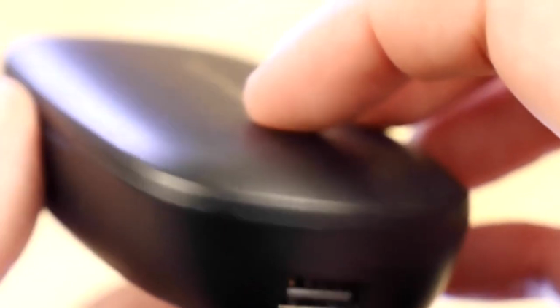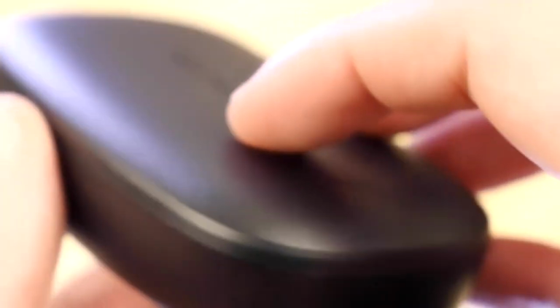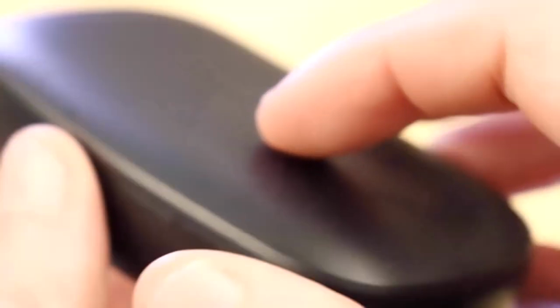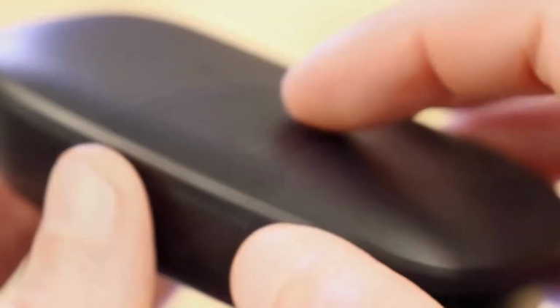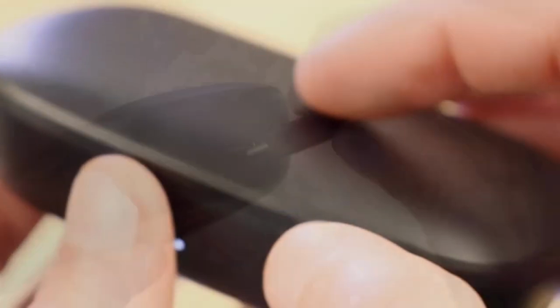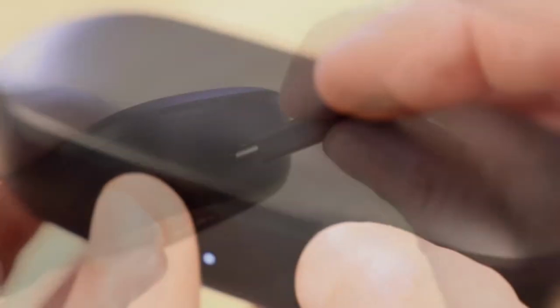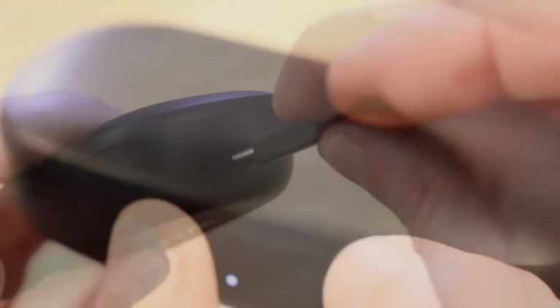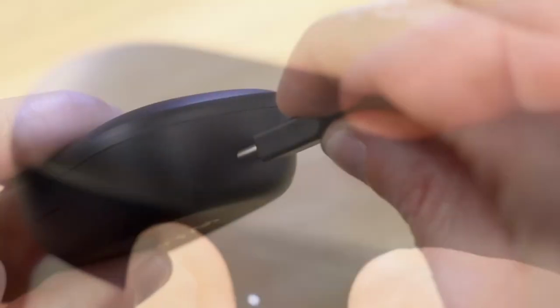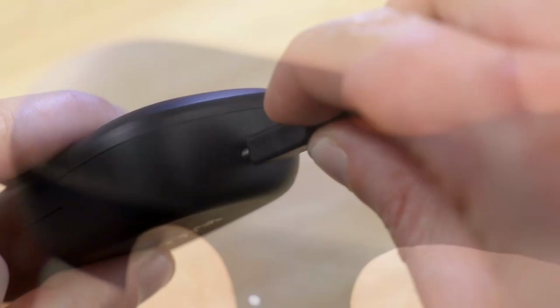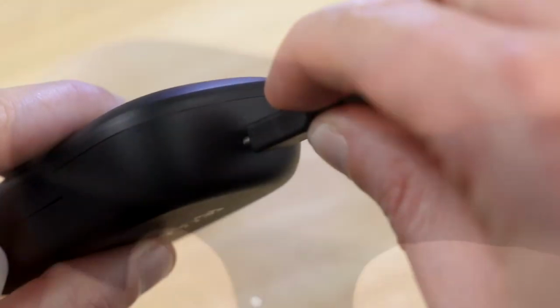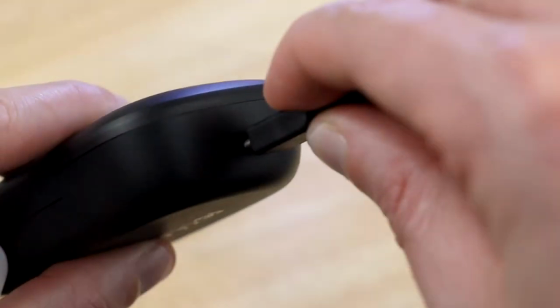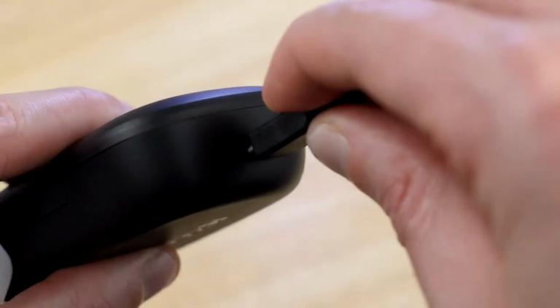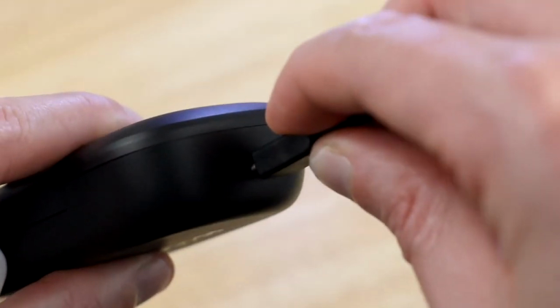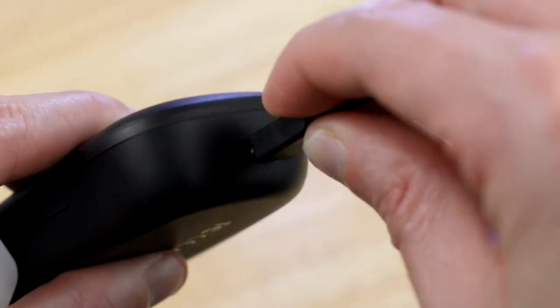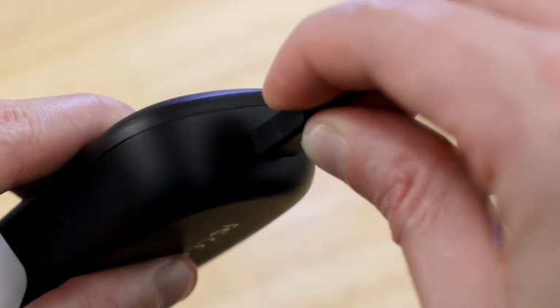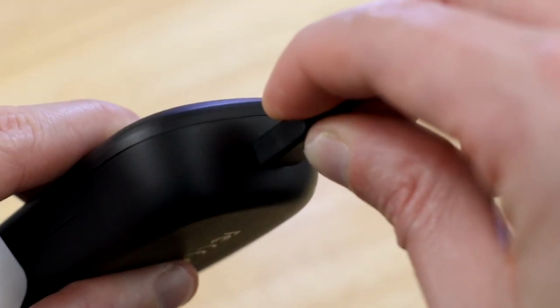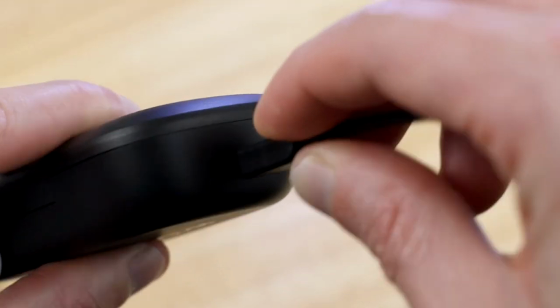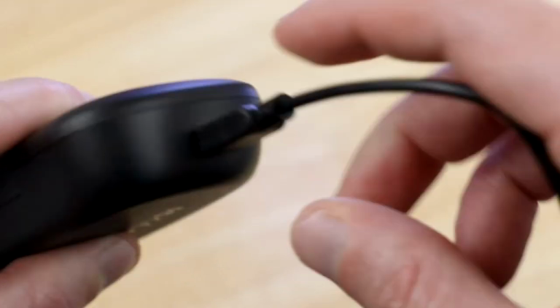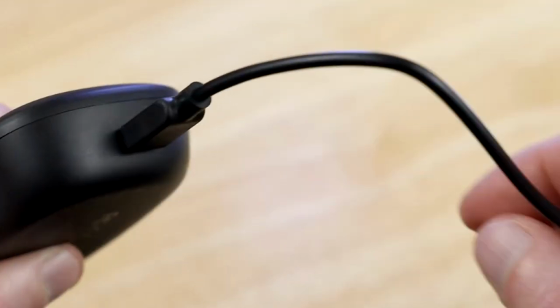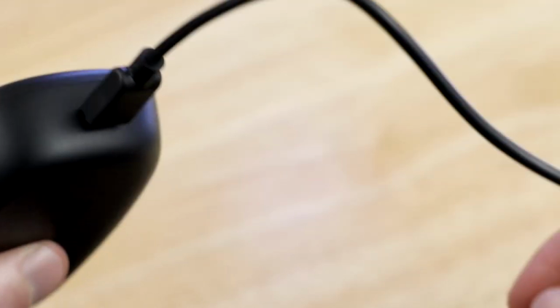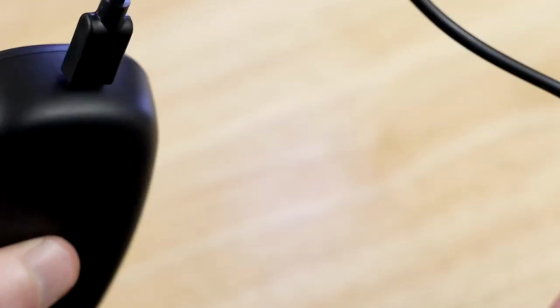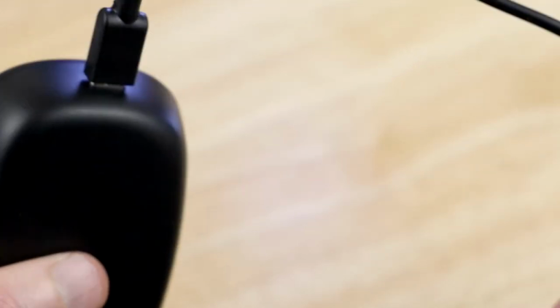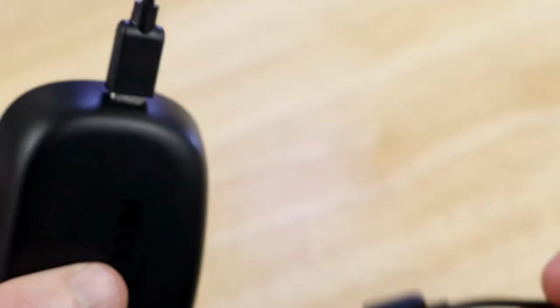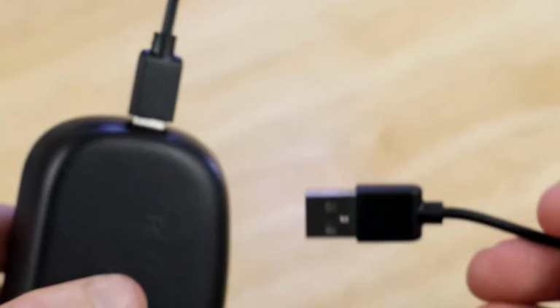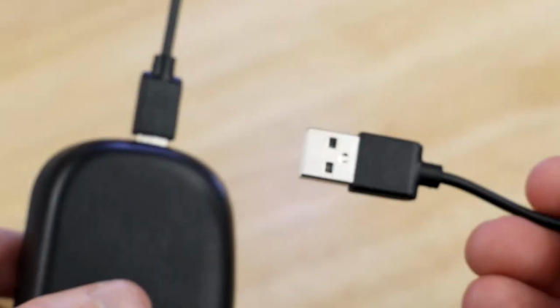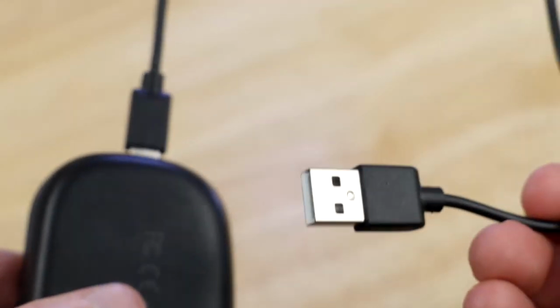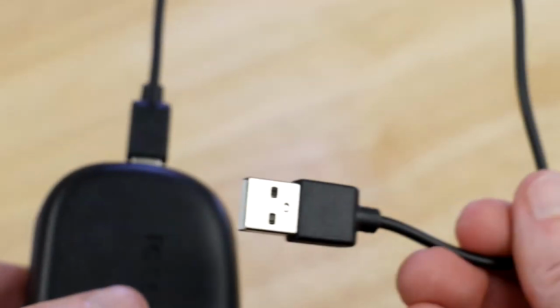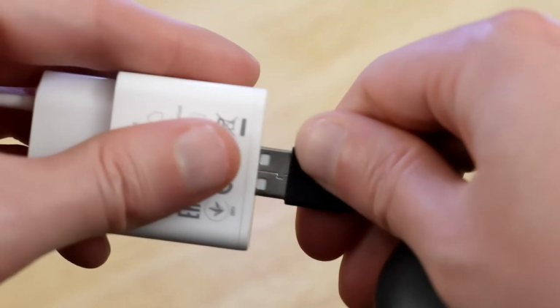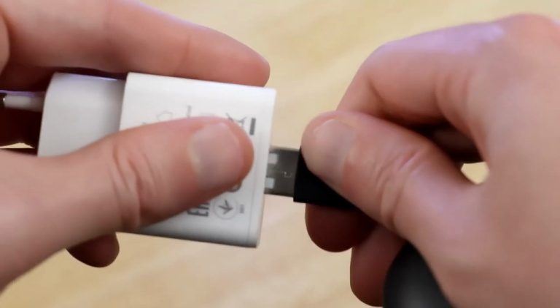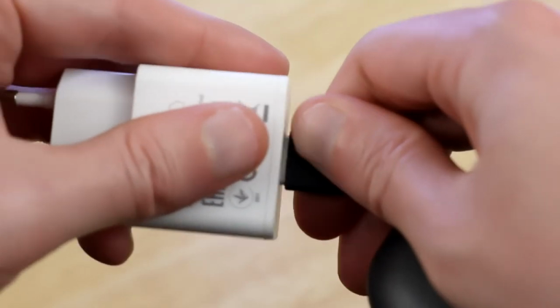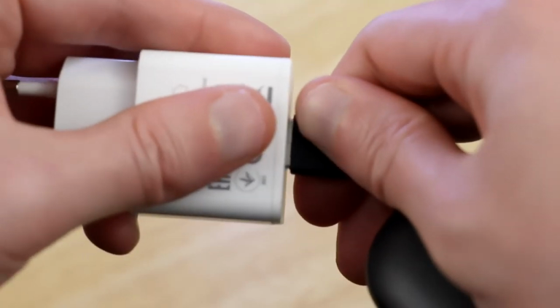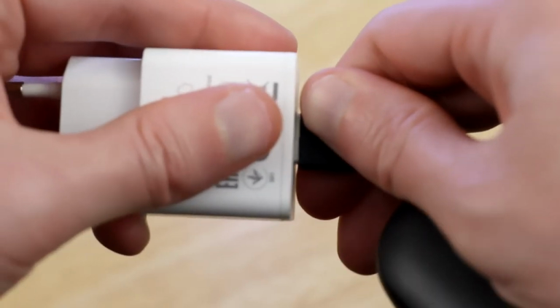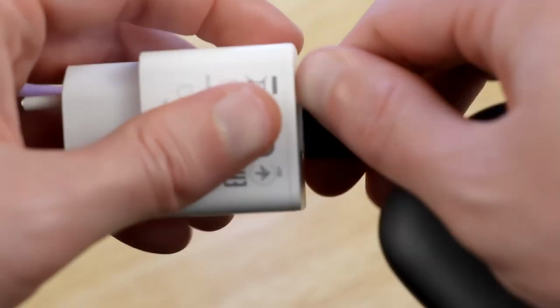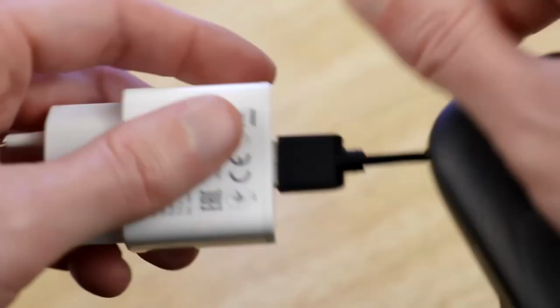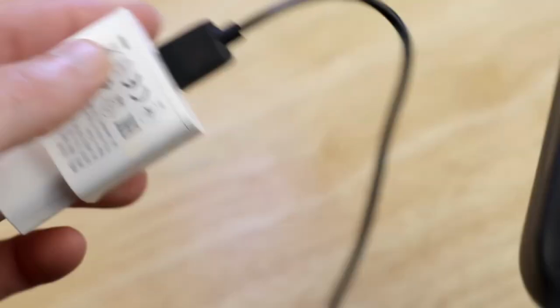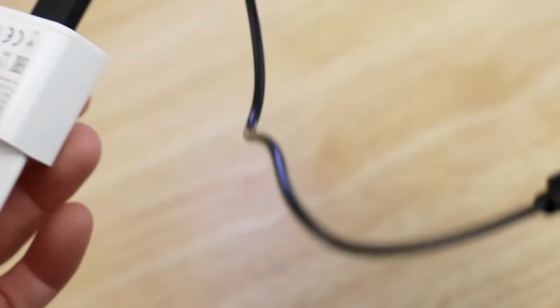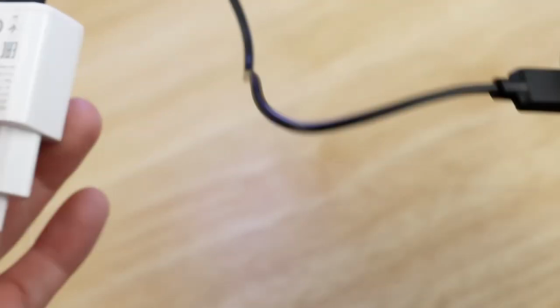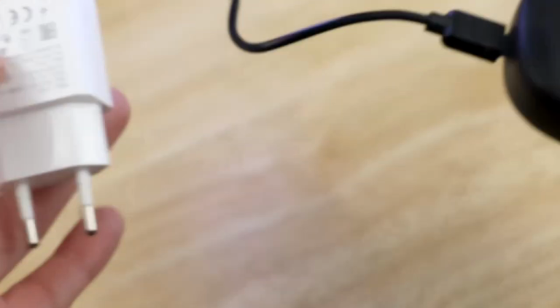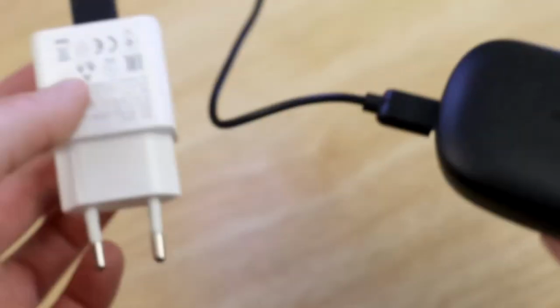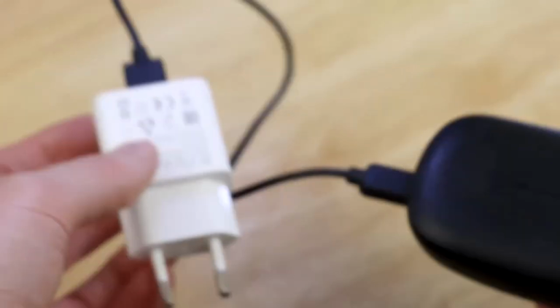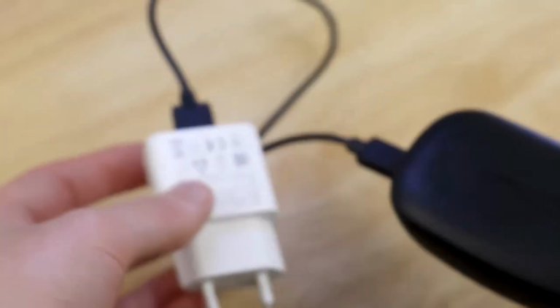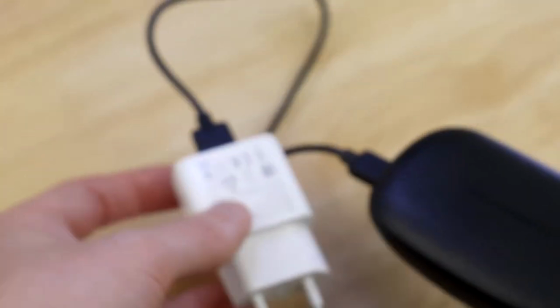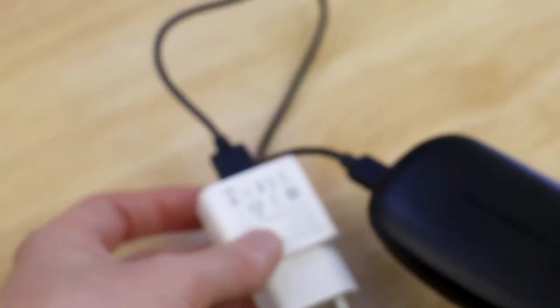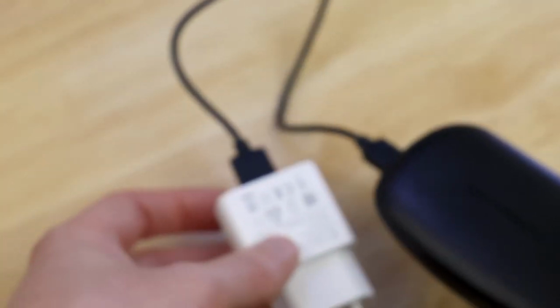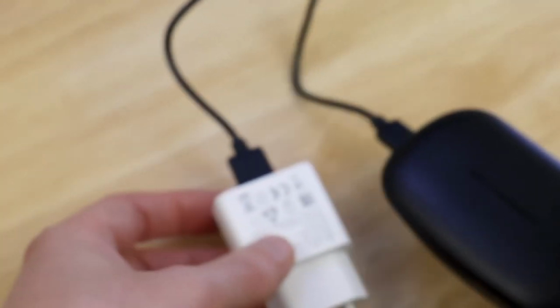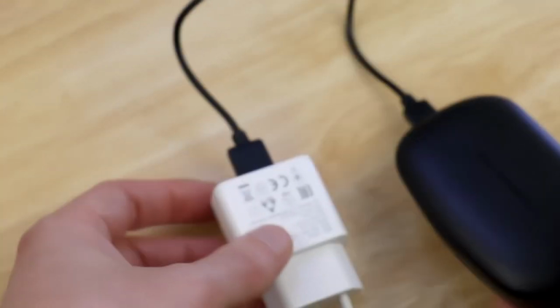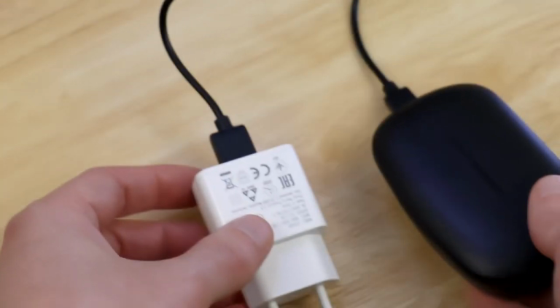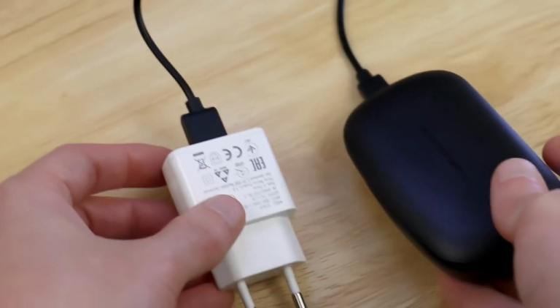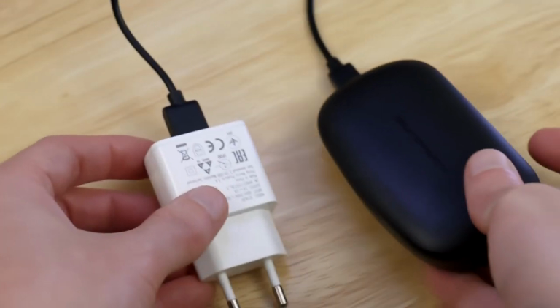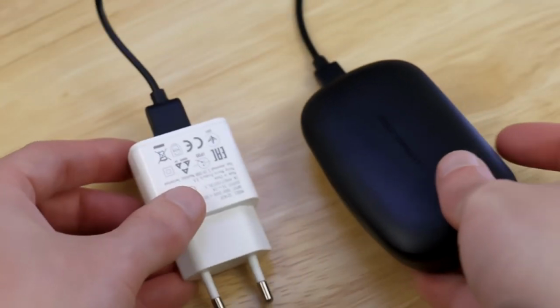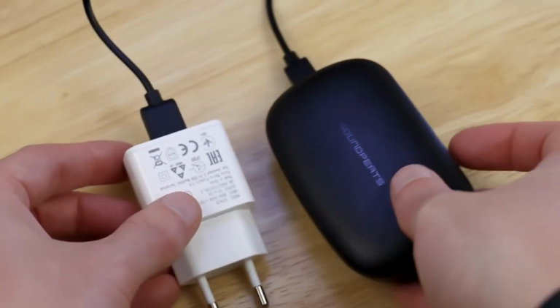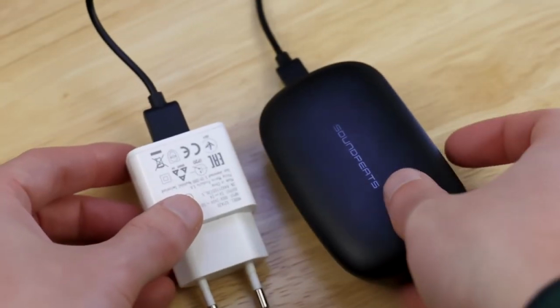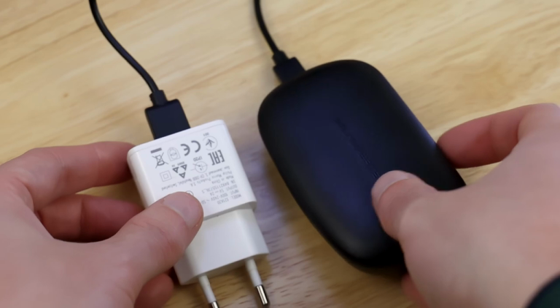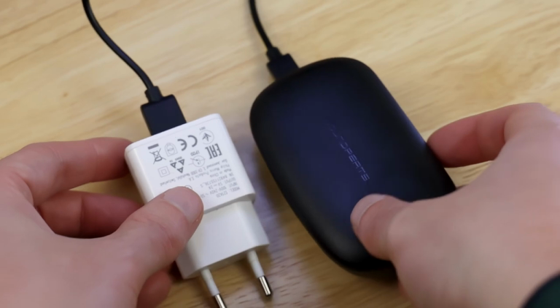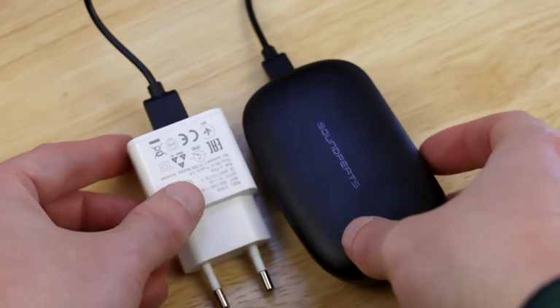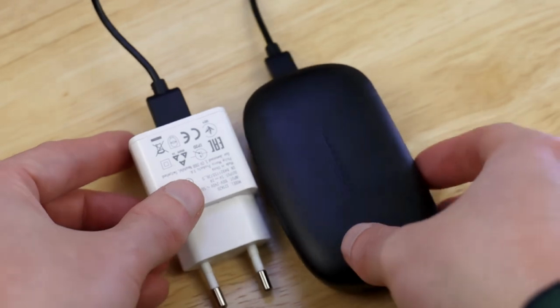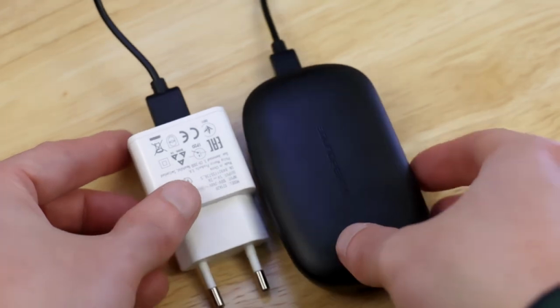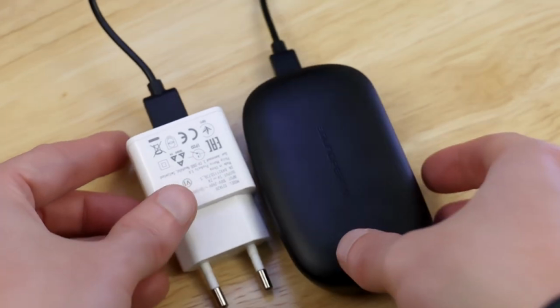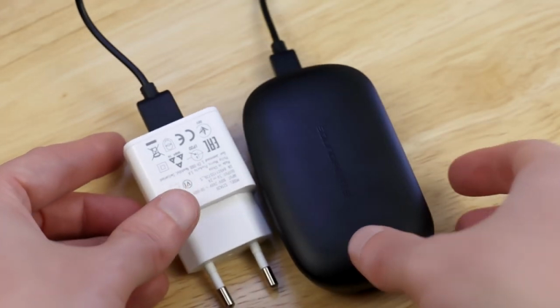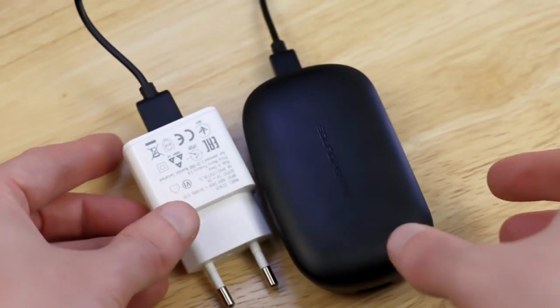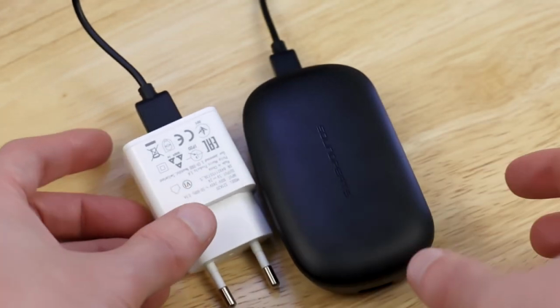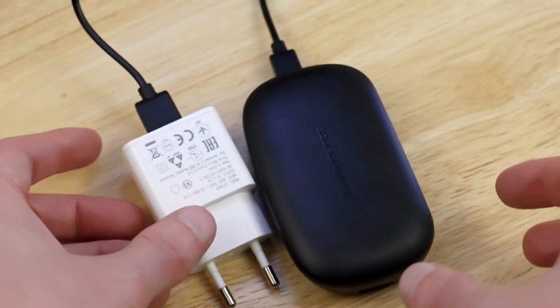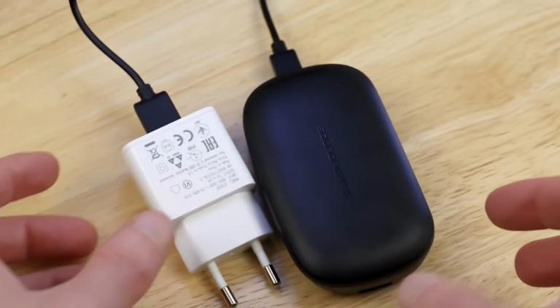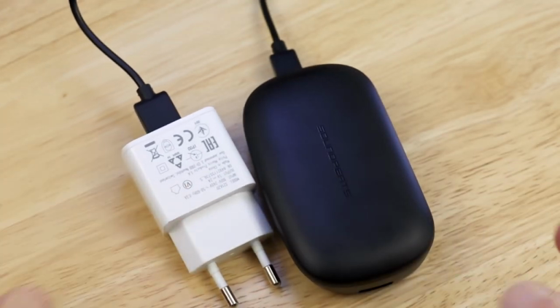In the box you will receive a USB-C to USB cable, but you will have to provide your own USB charger.